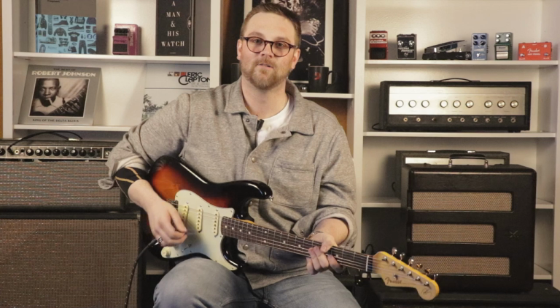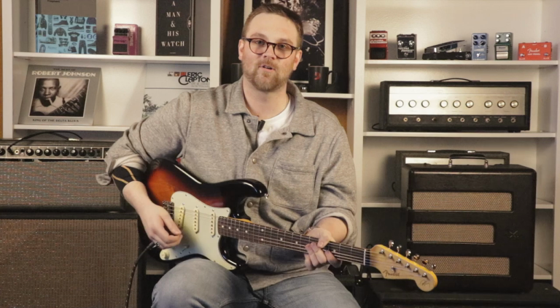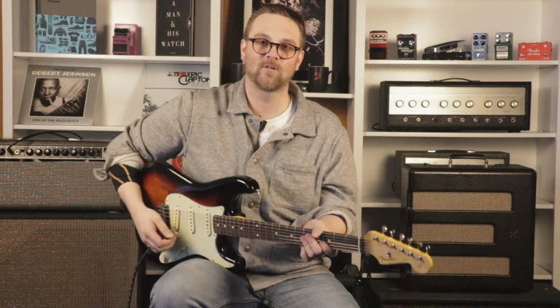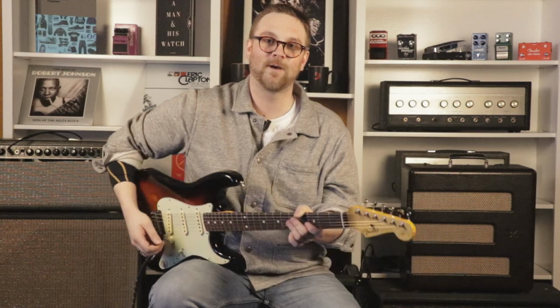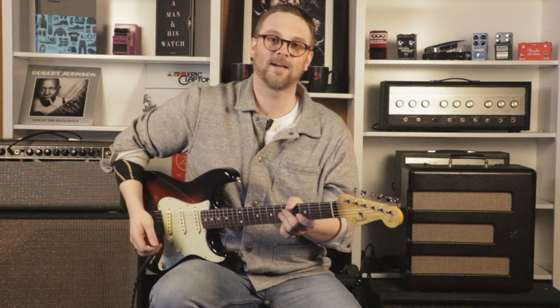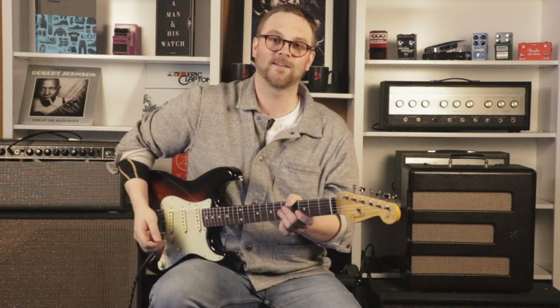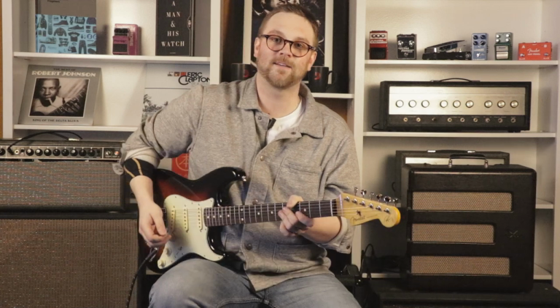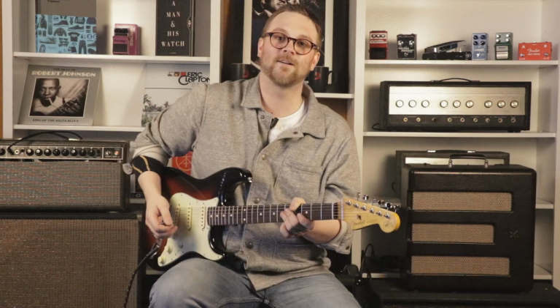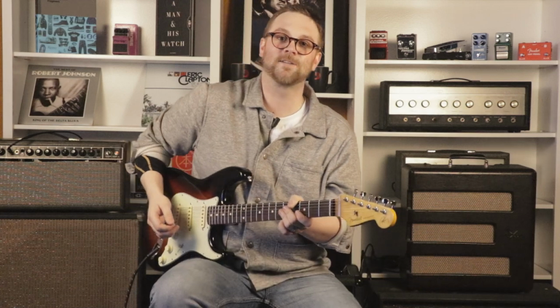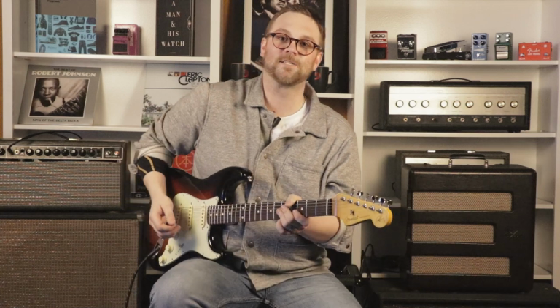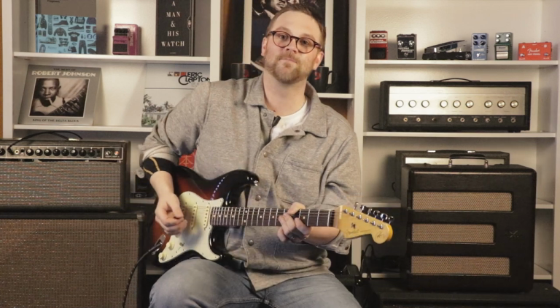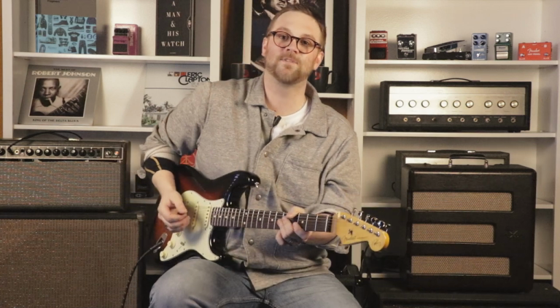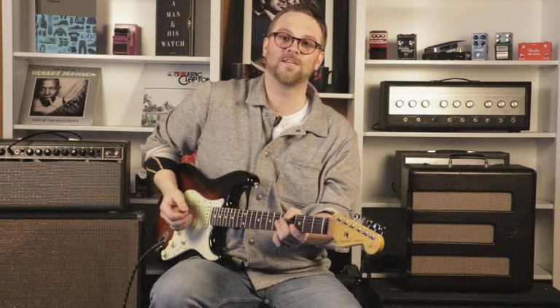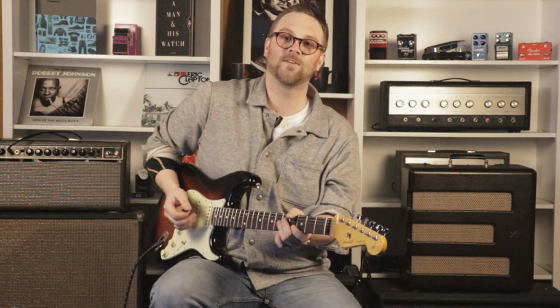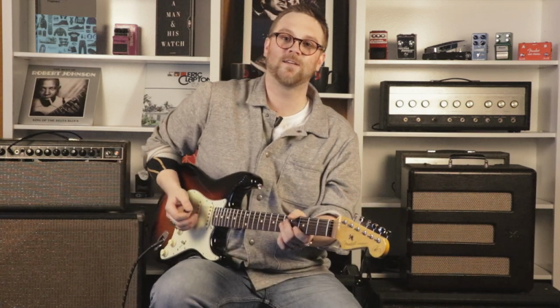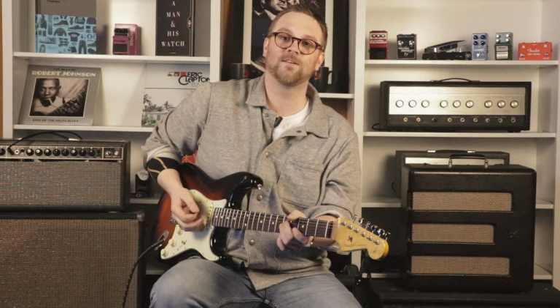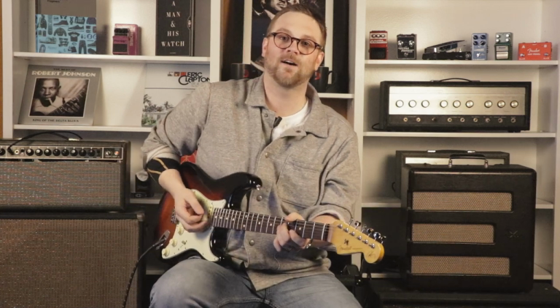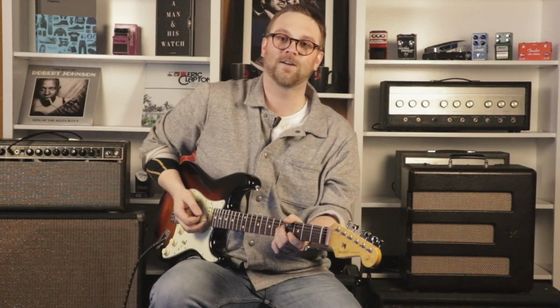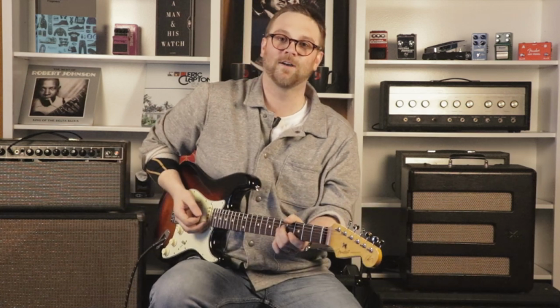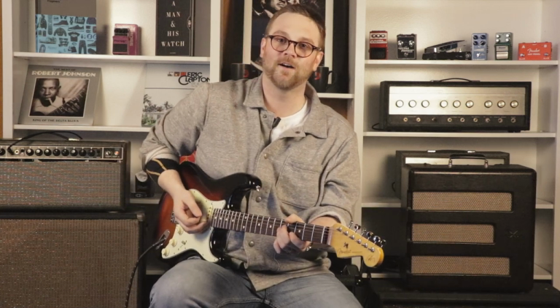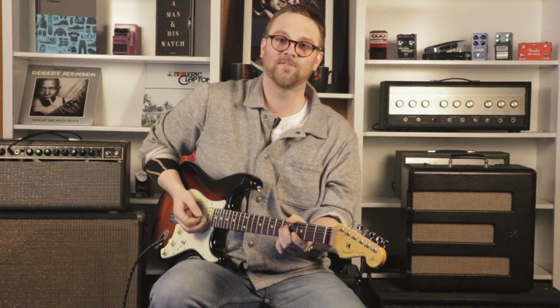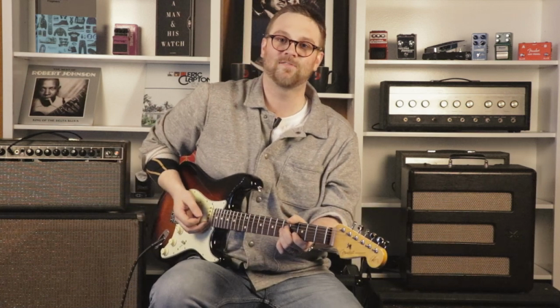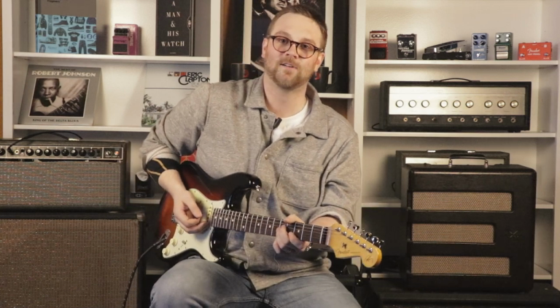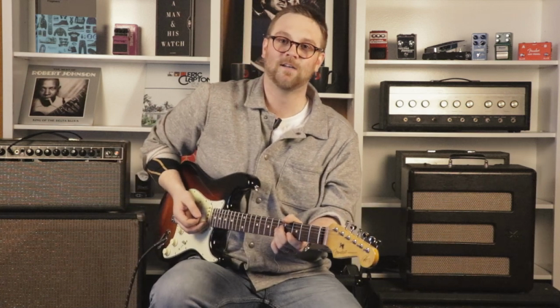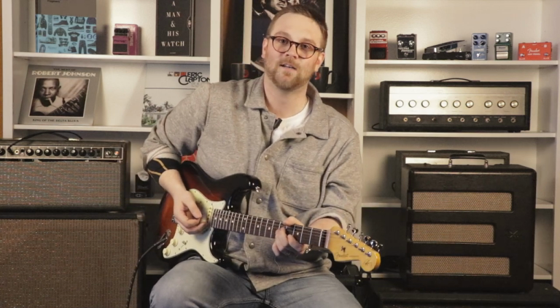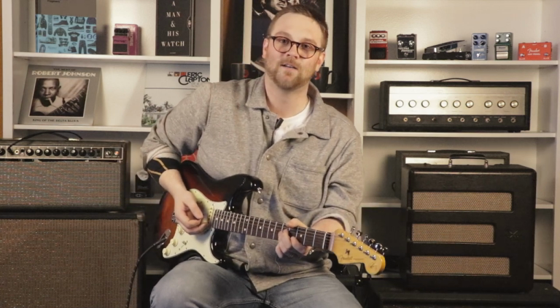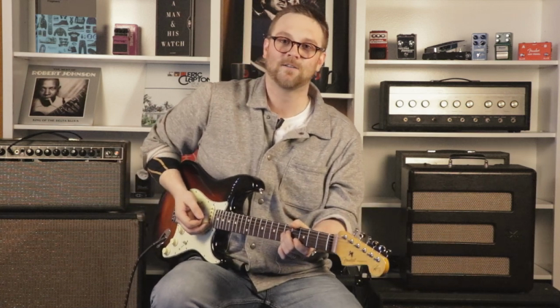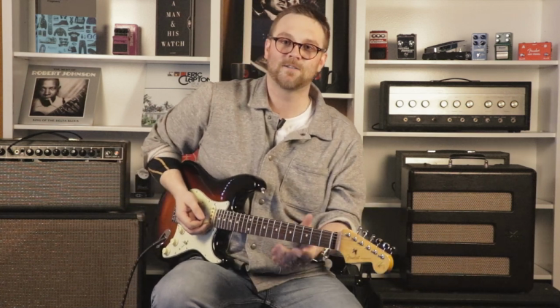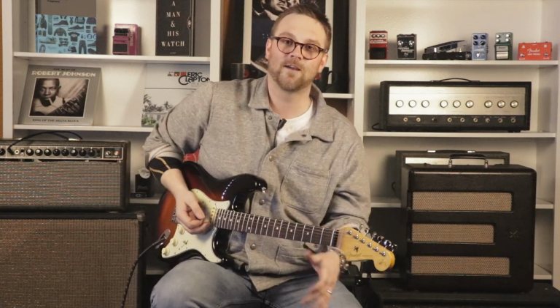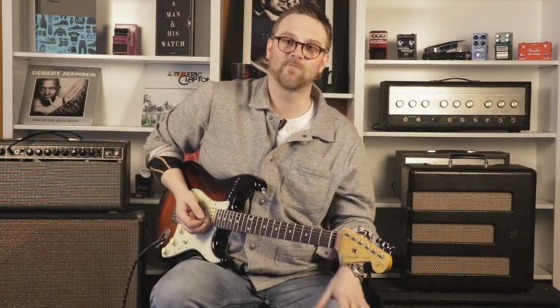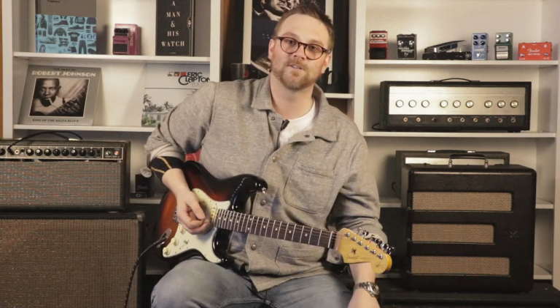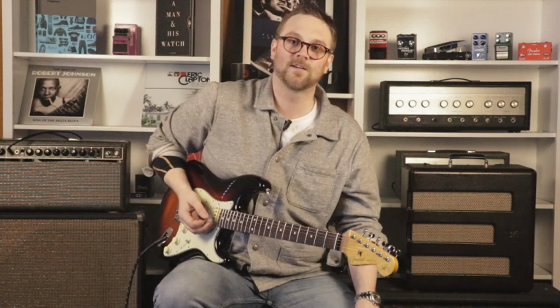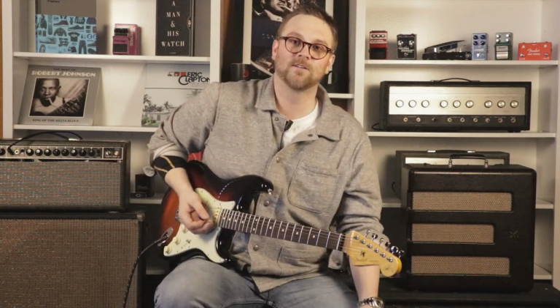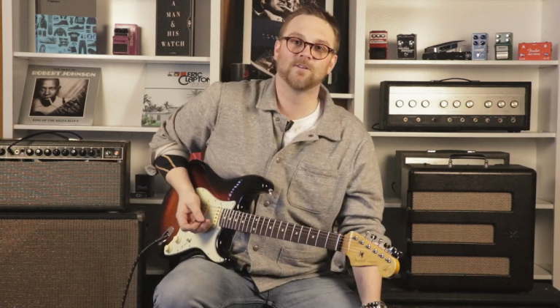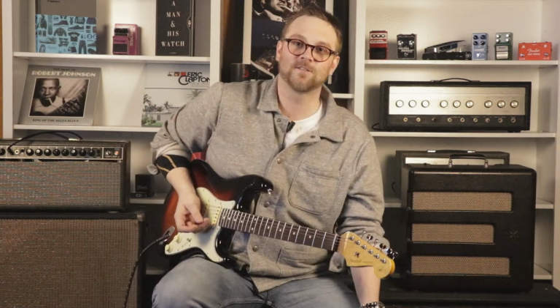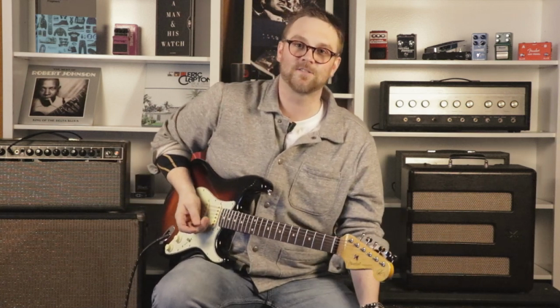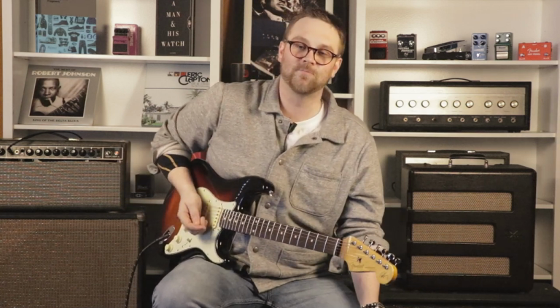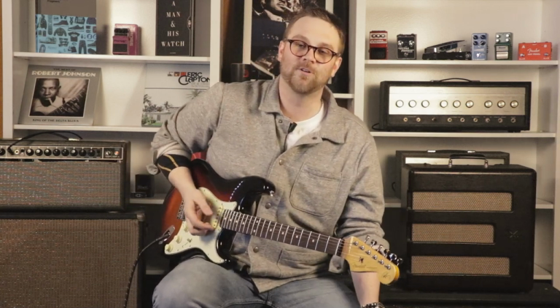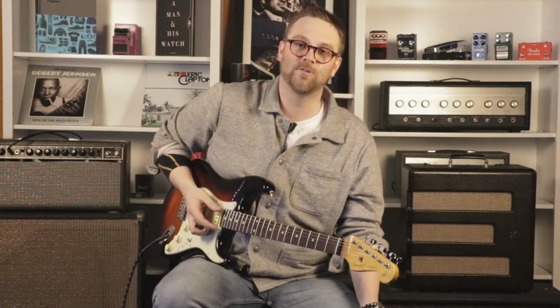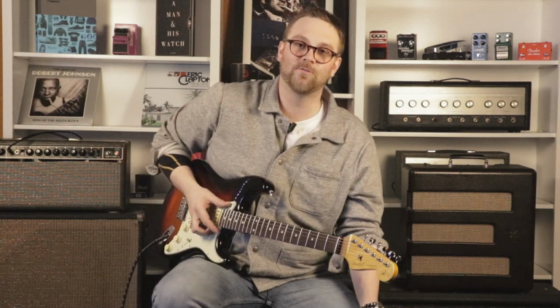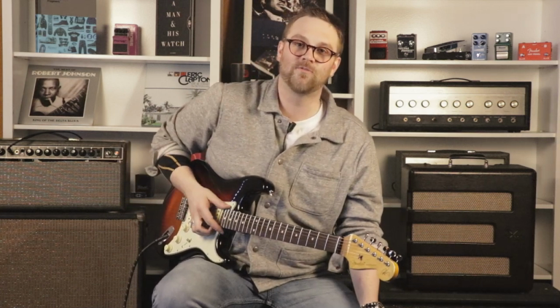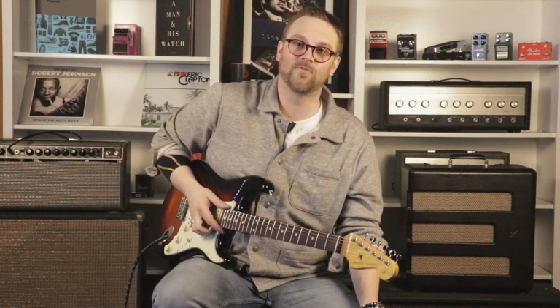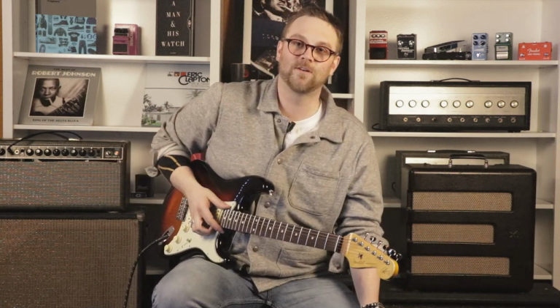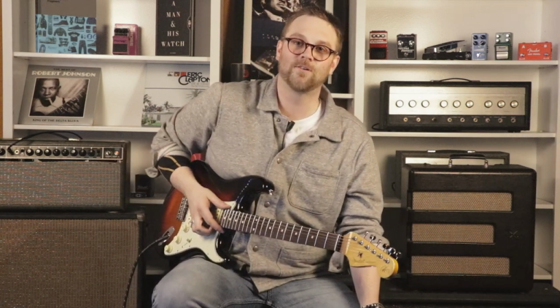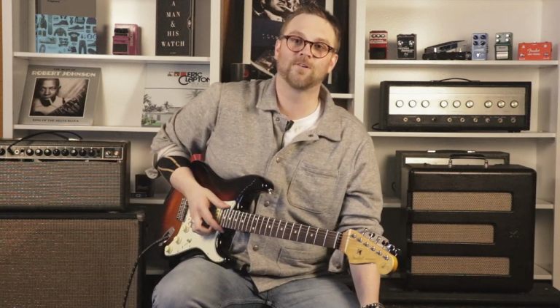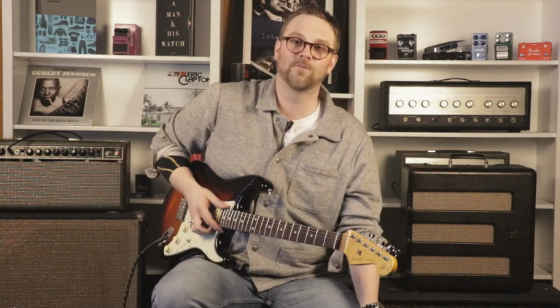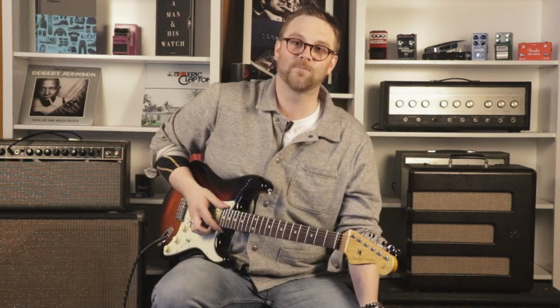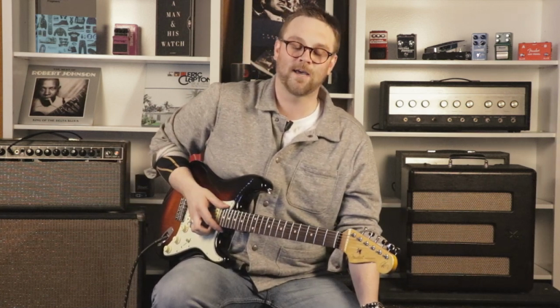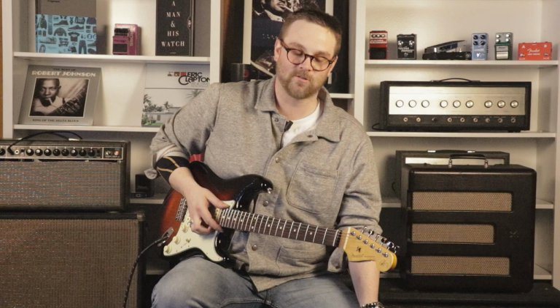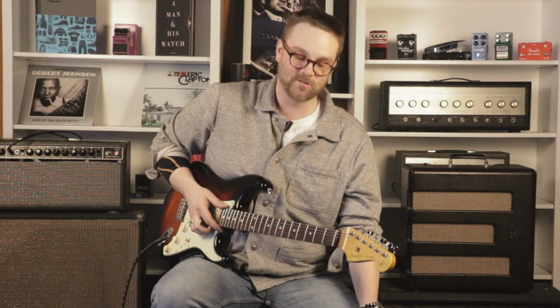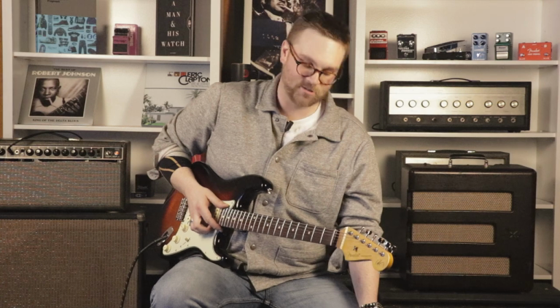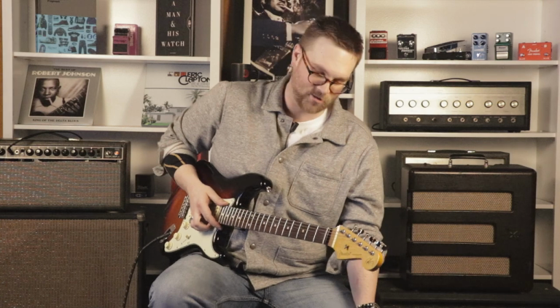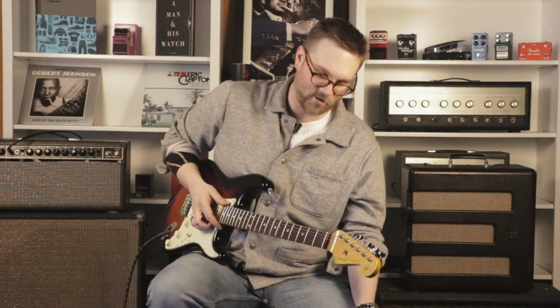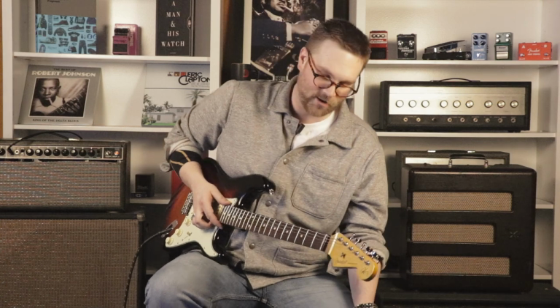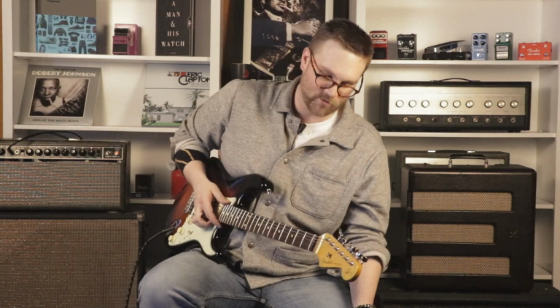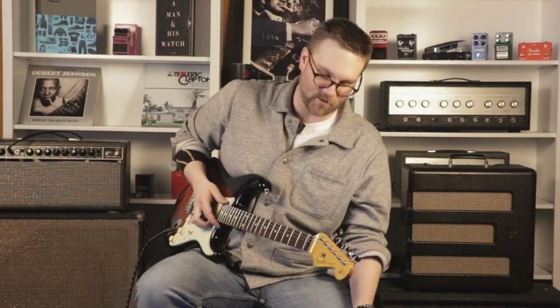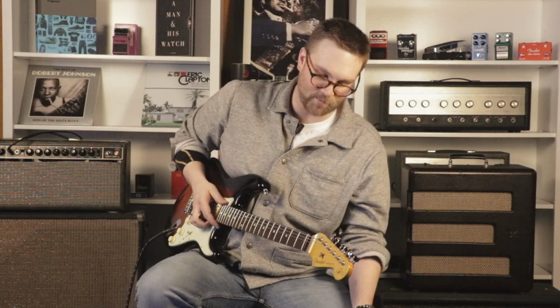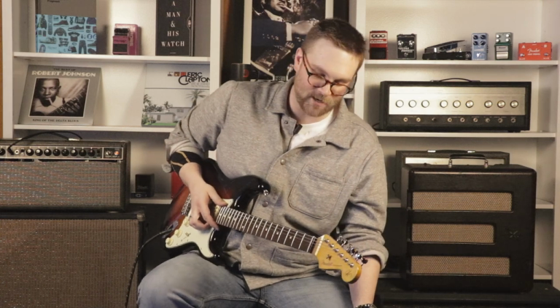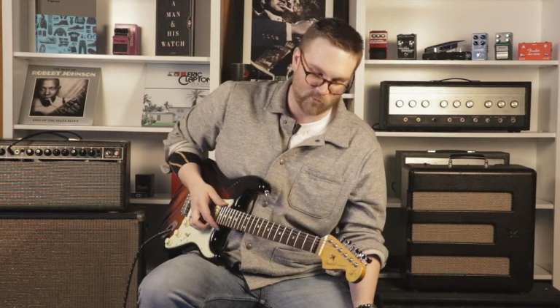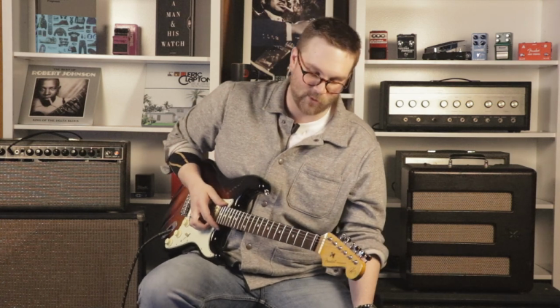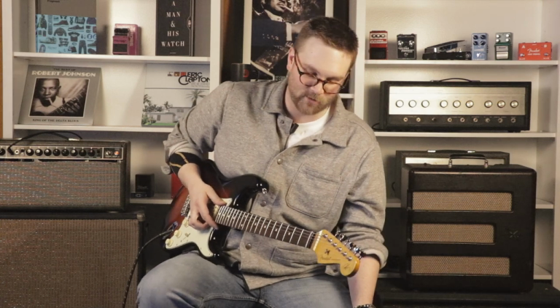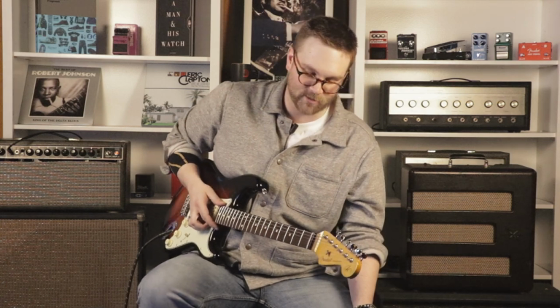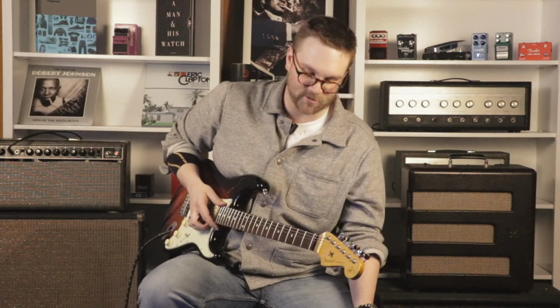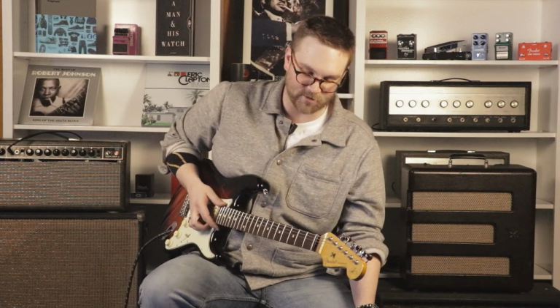Welcome back to GarrisonMTV.gov. Today we're going to take a look at some new Fender pedals, starting with the Pinwheel Wizard.